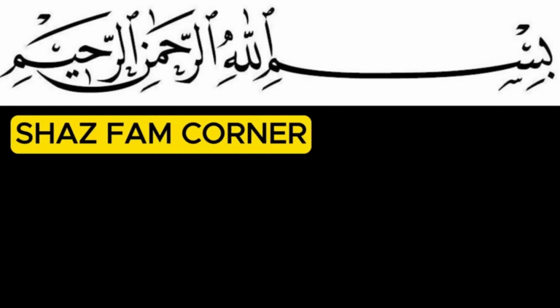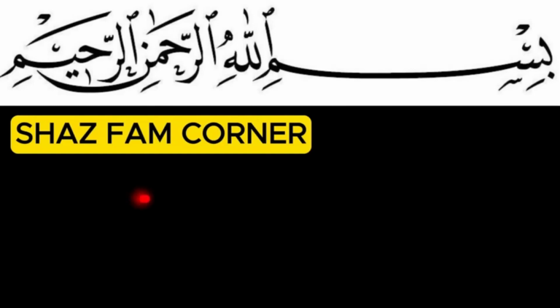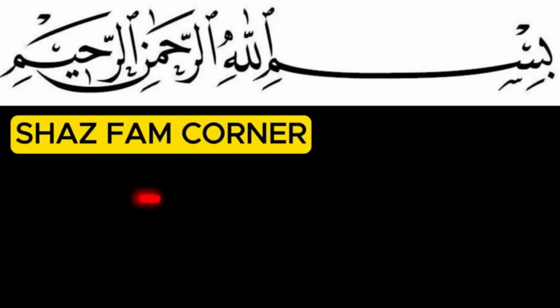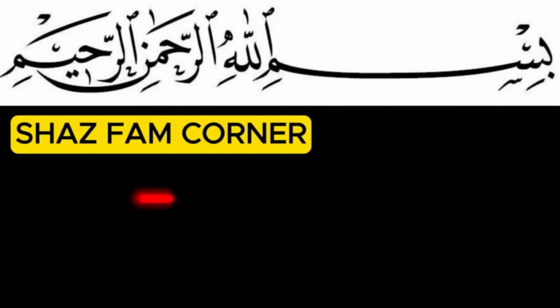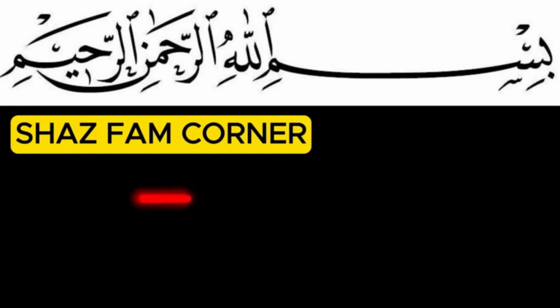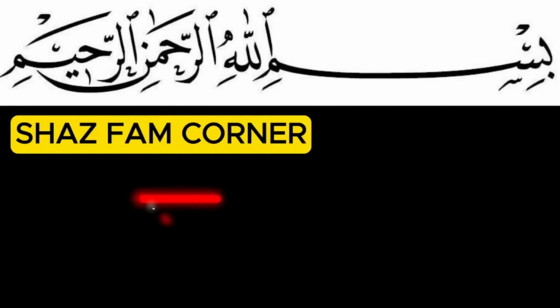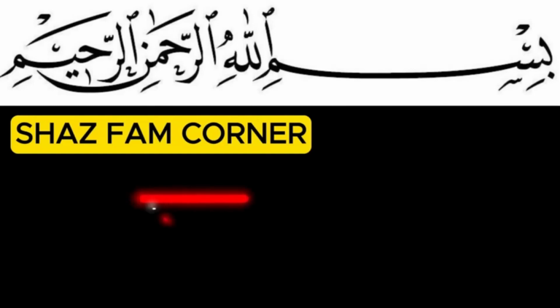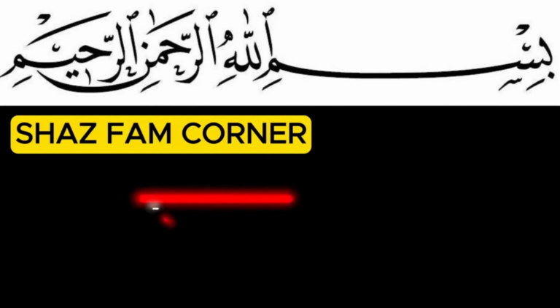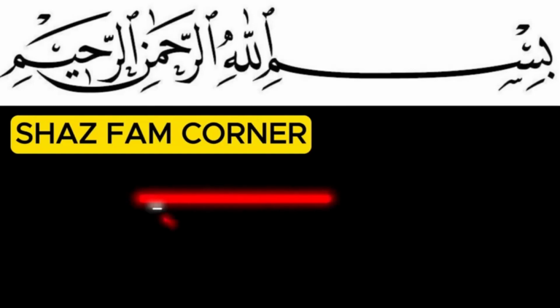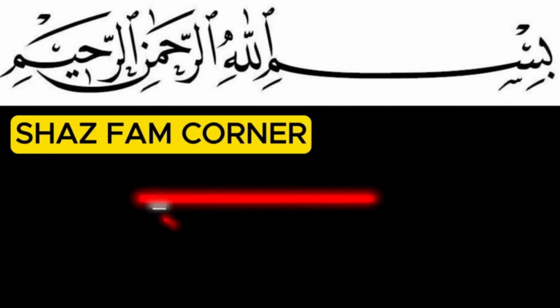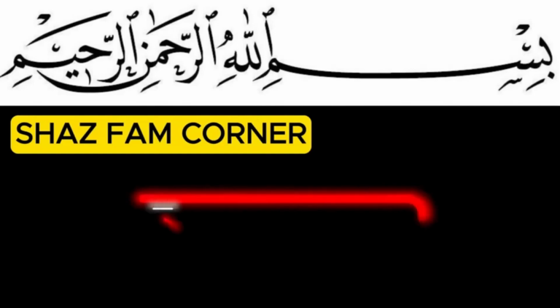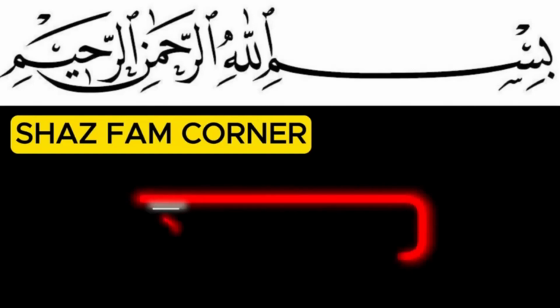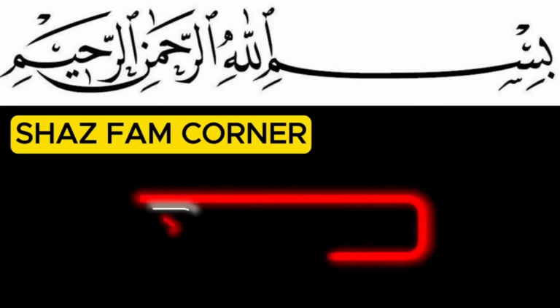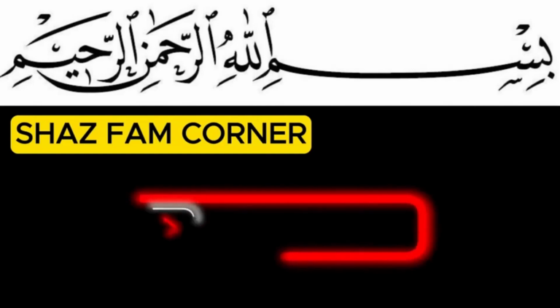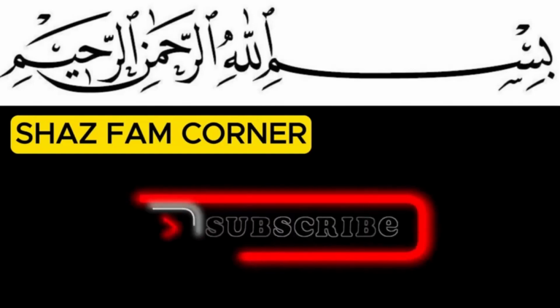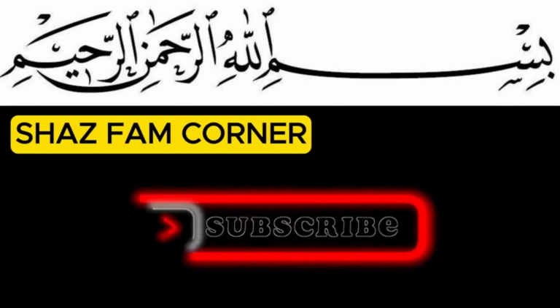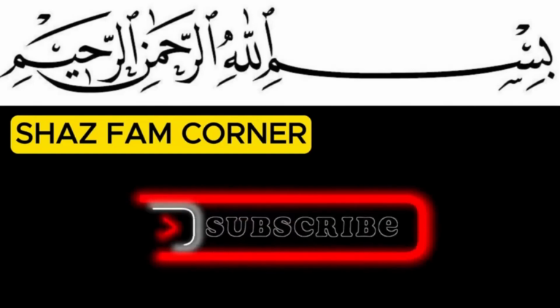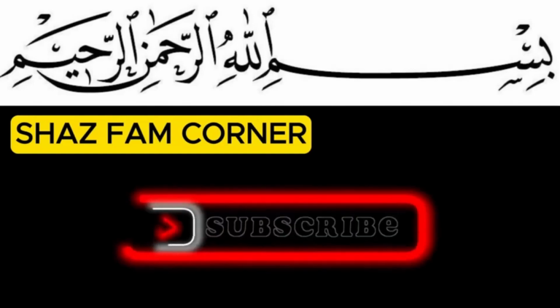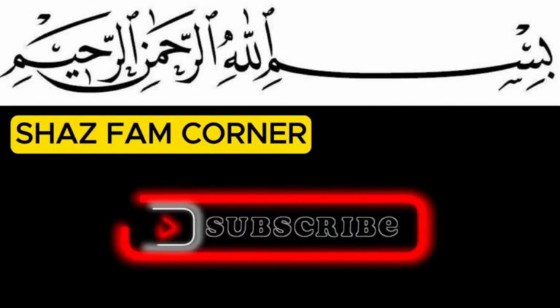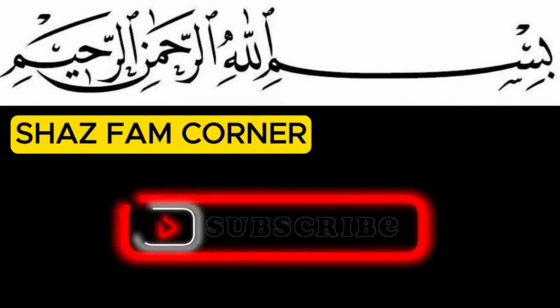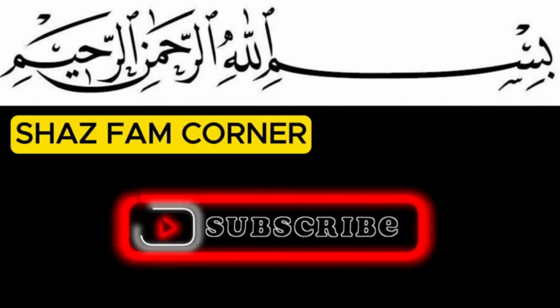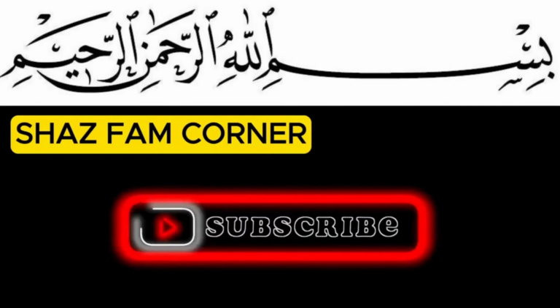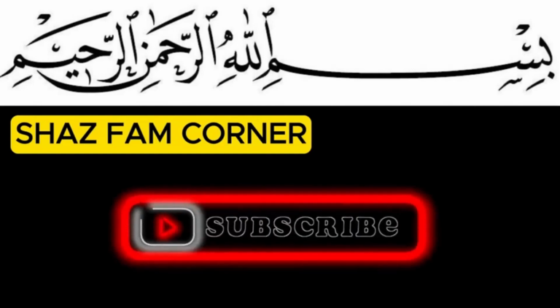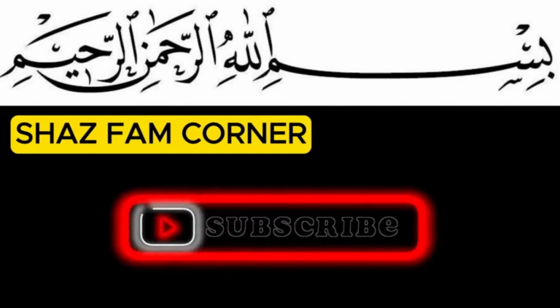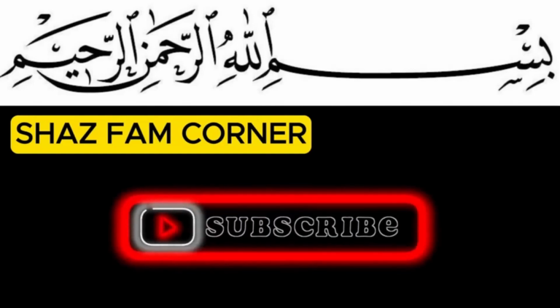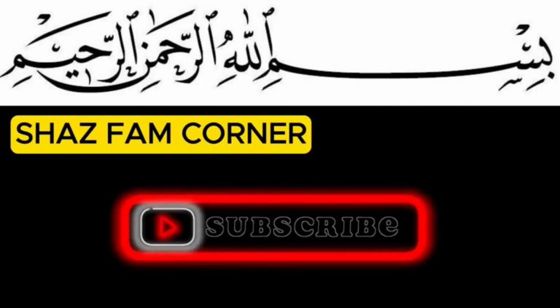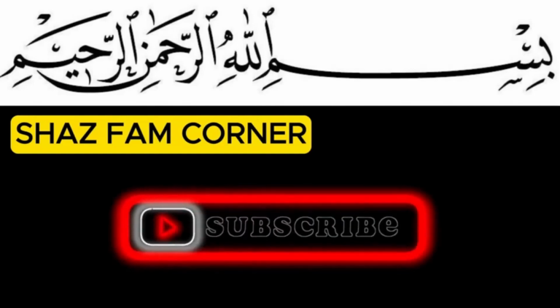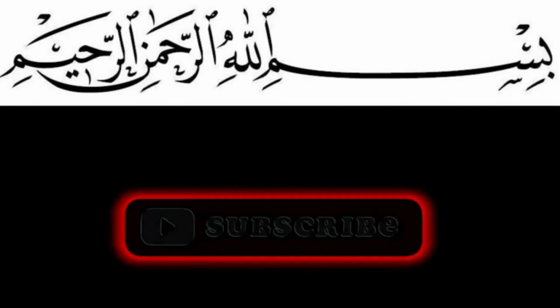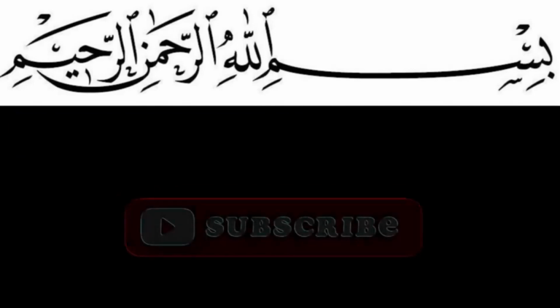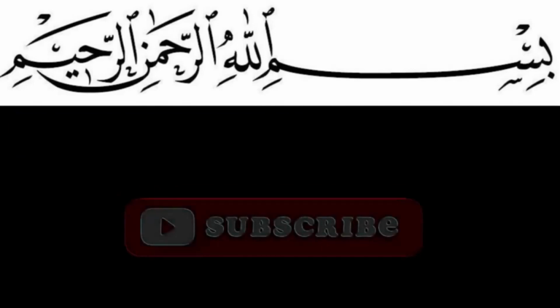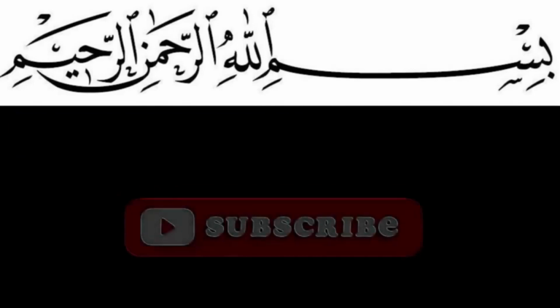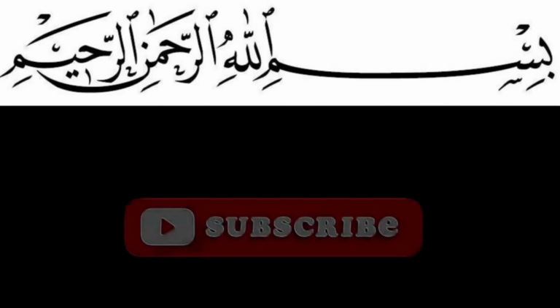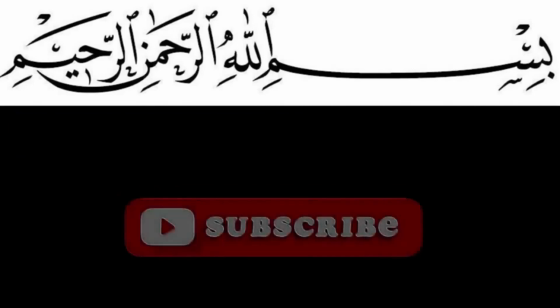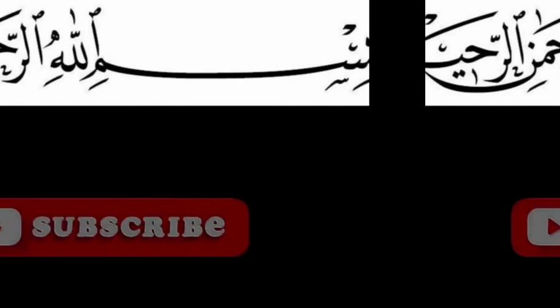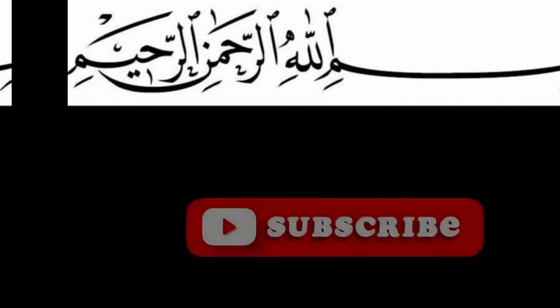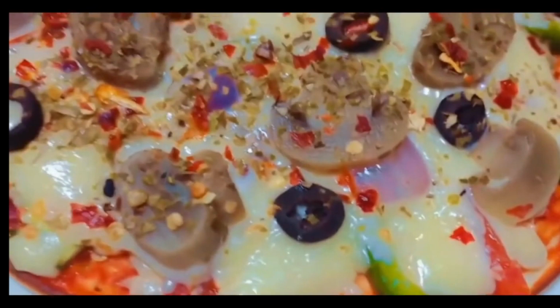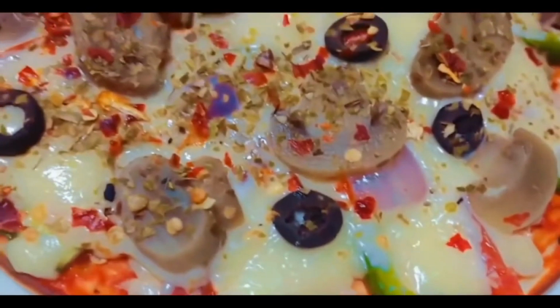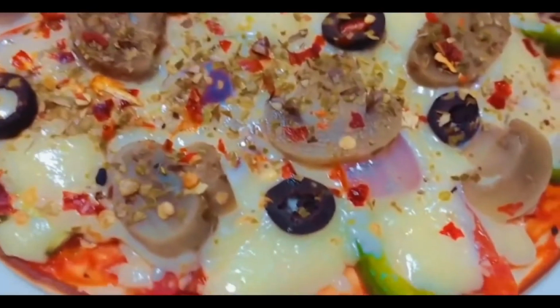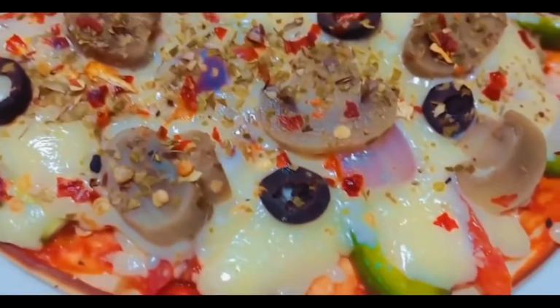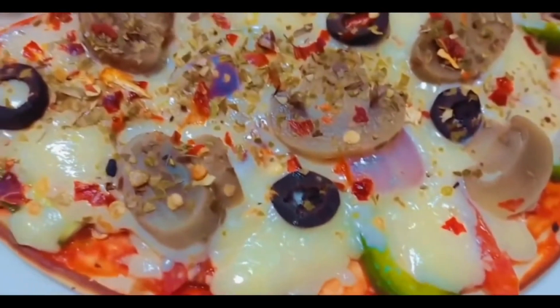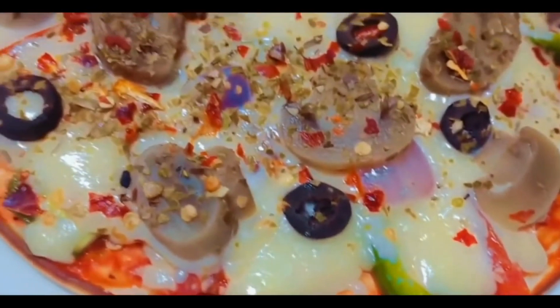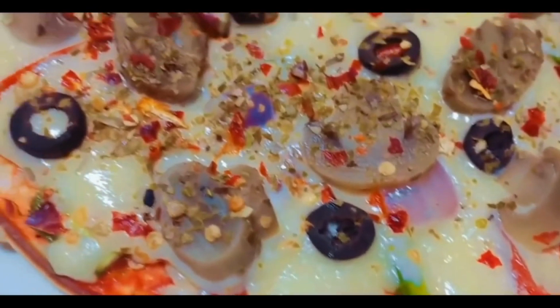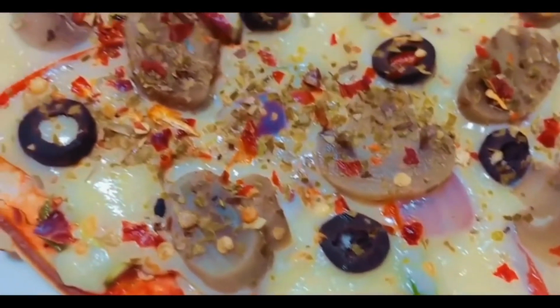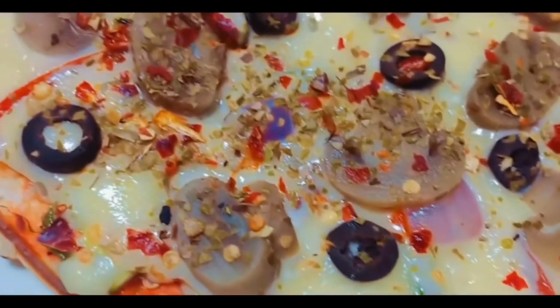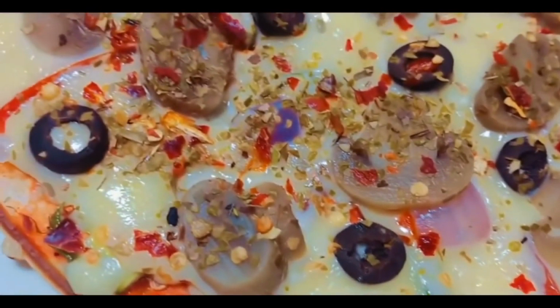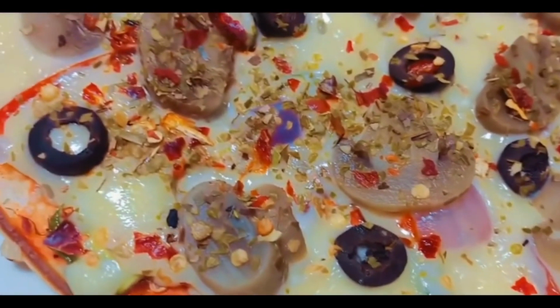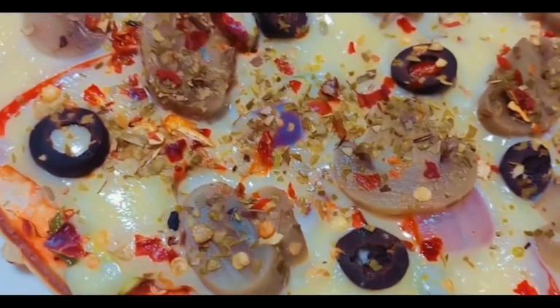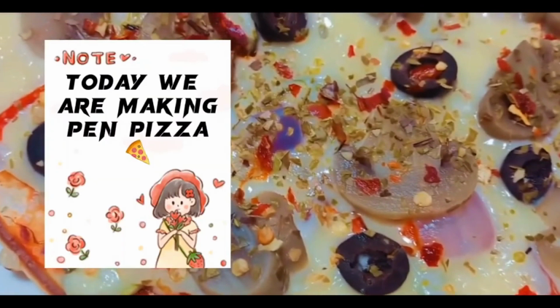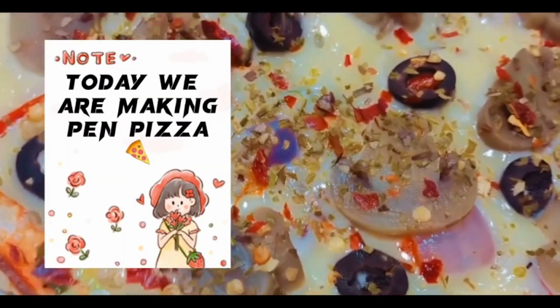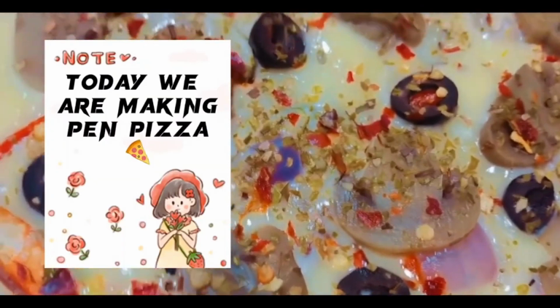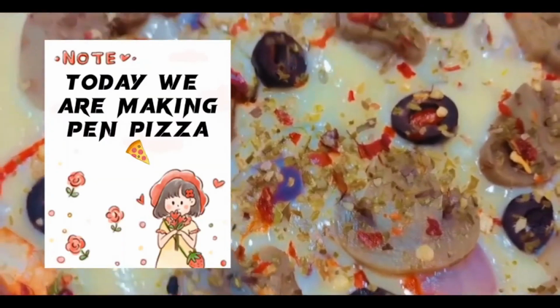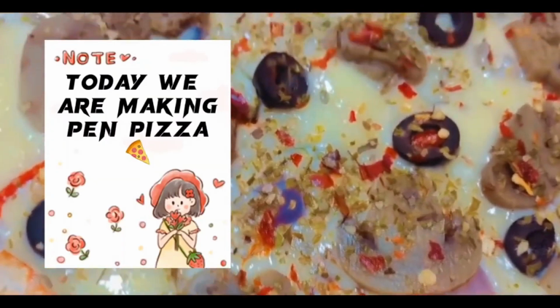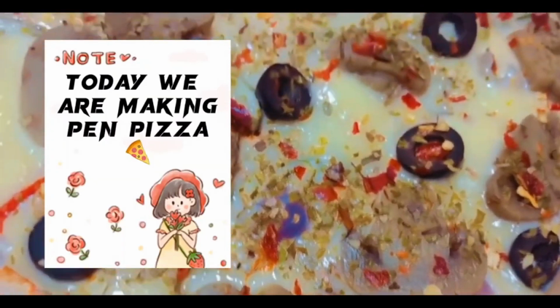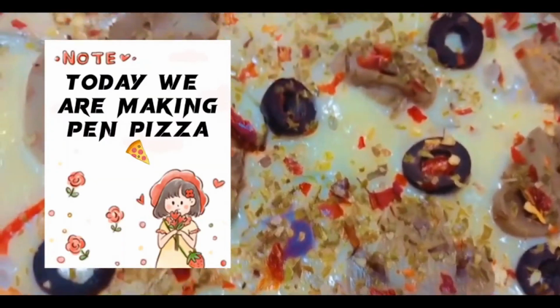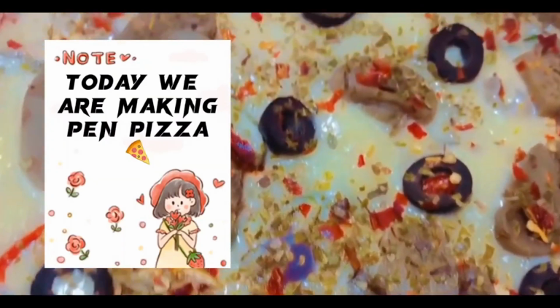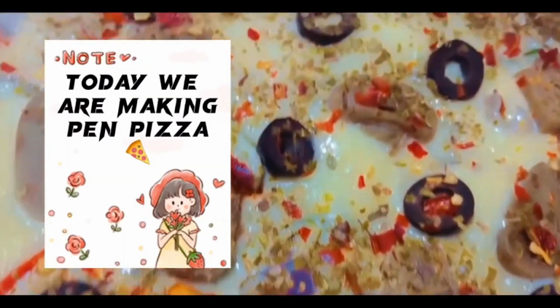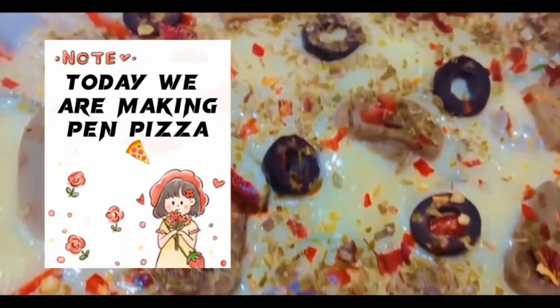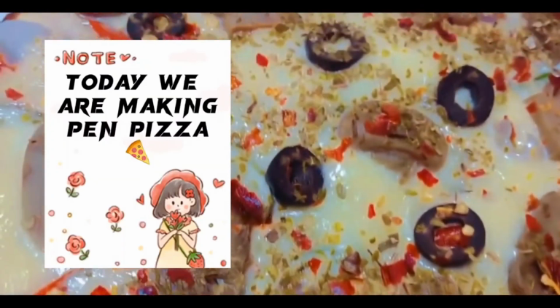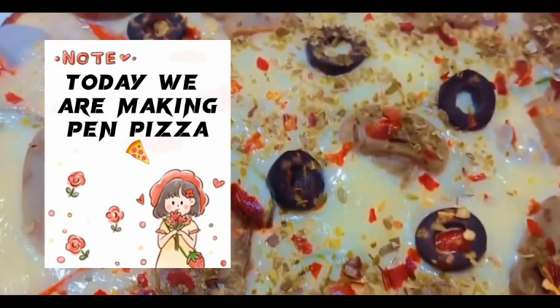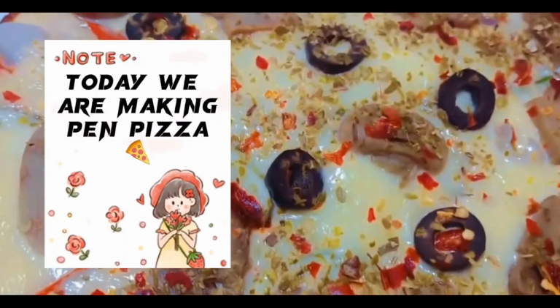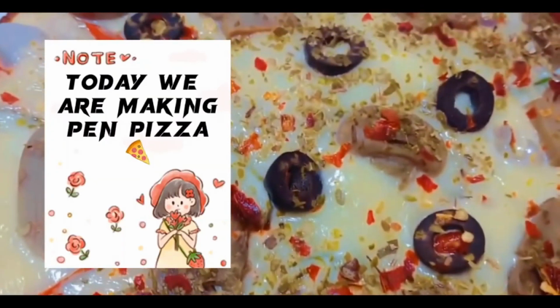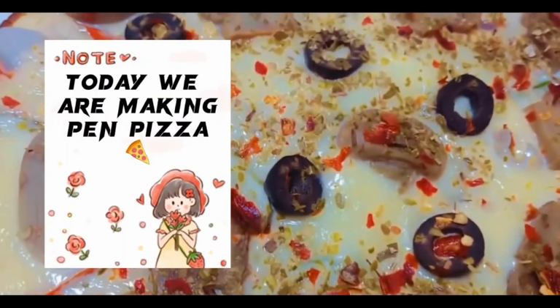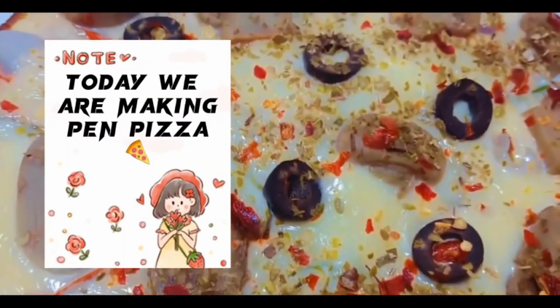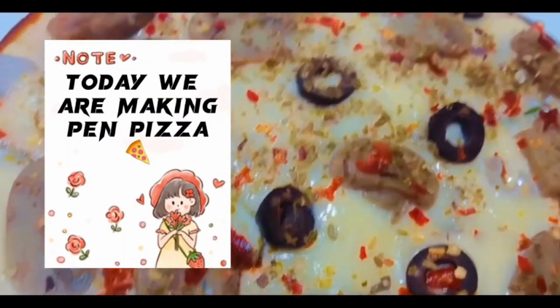ShazFam, comment, share, subscribe. Today we are making pan pizza.